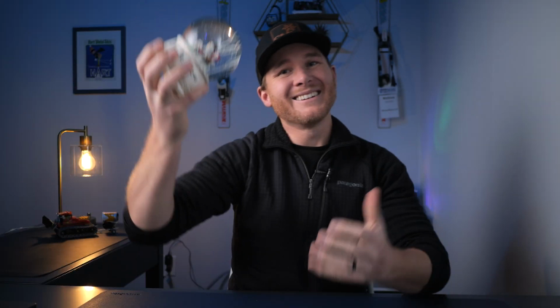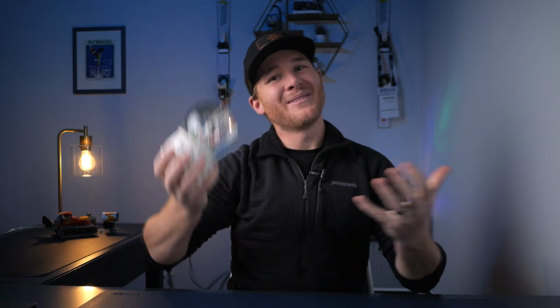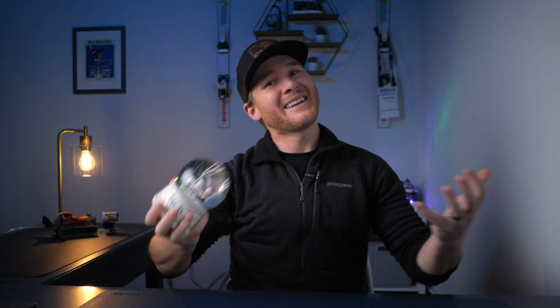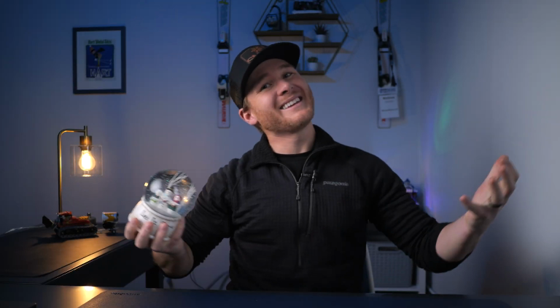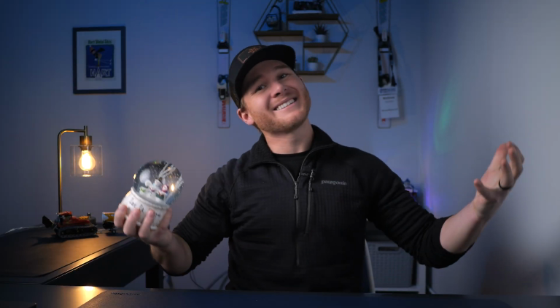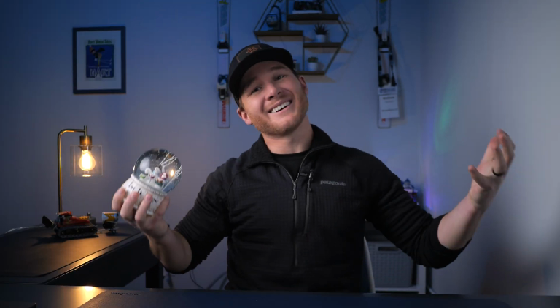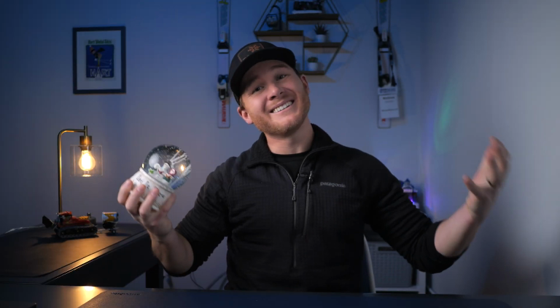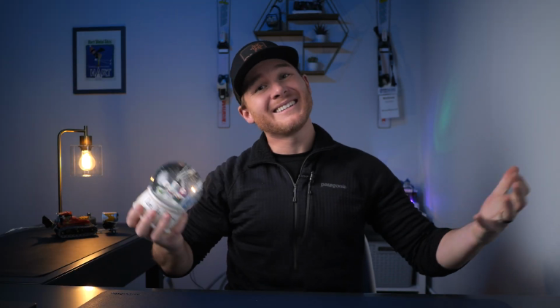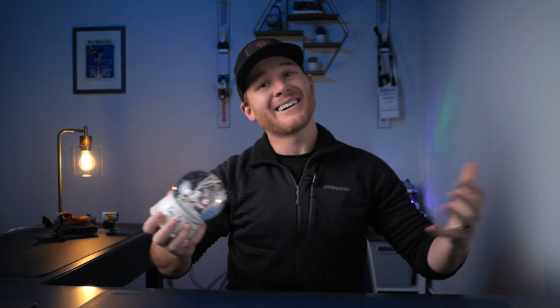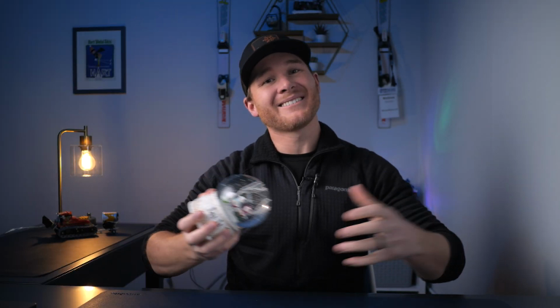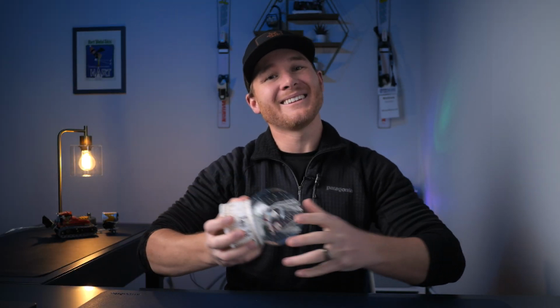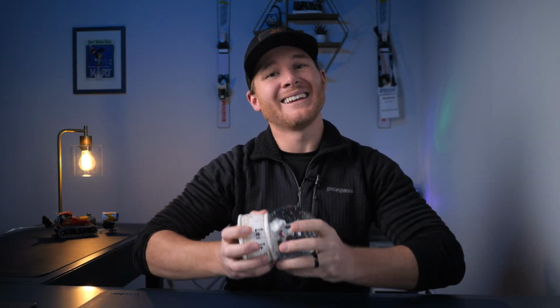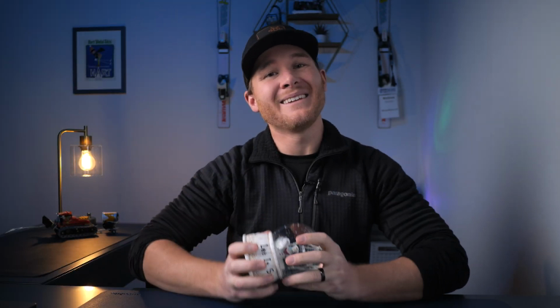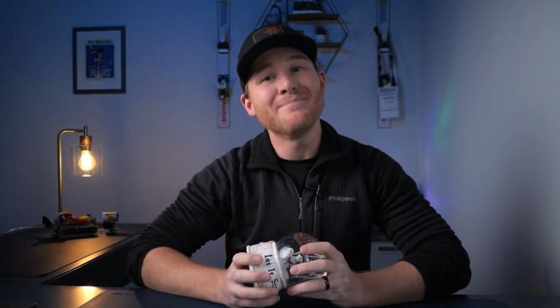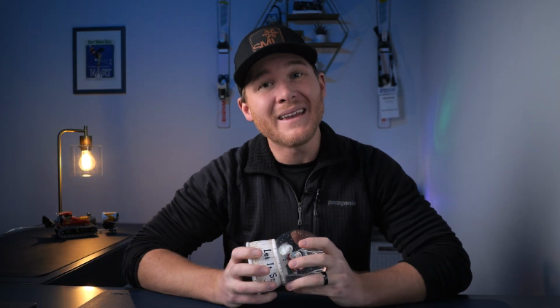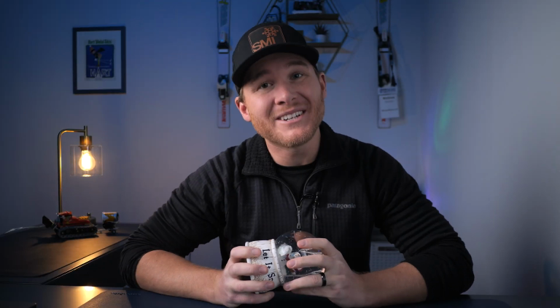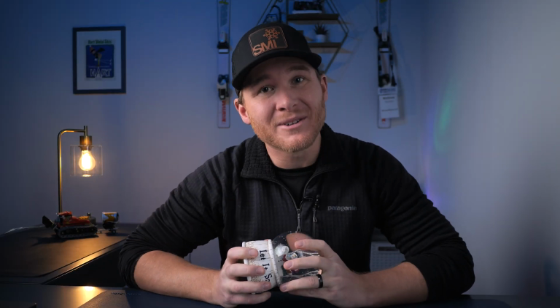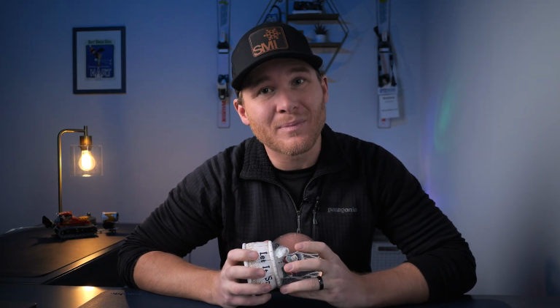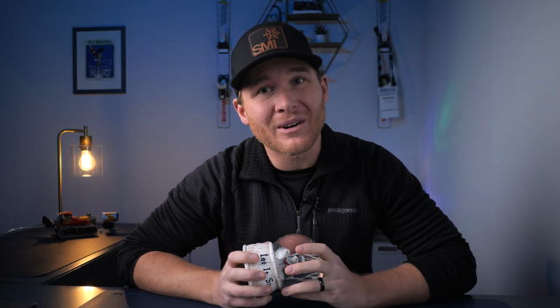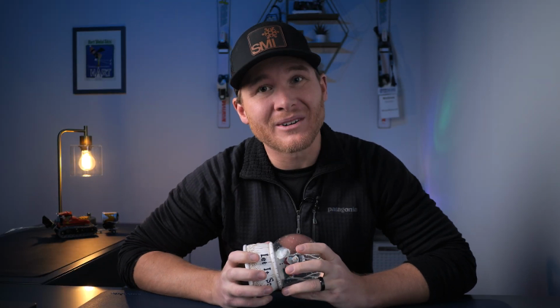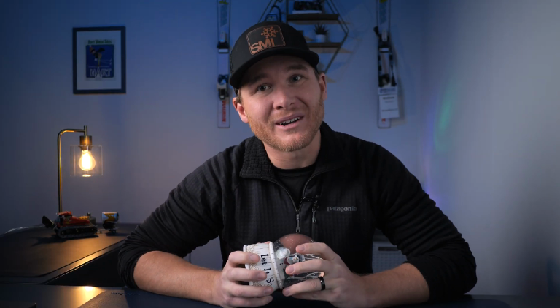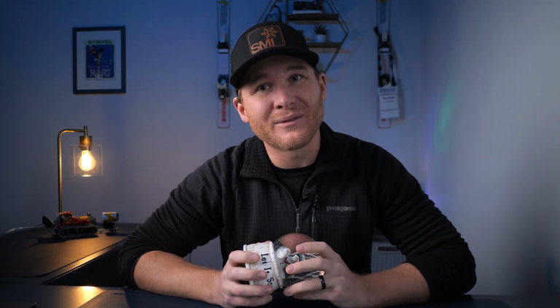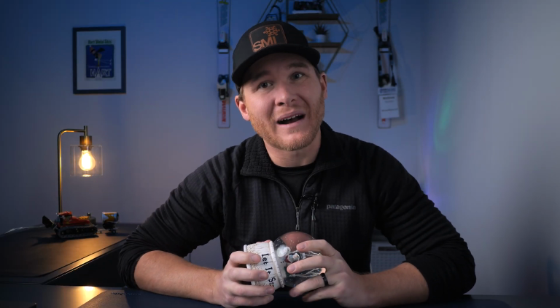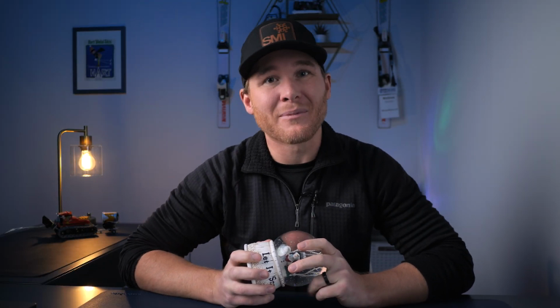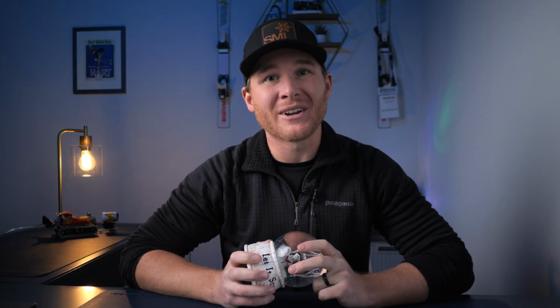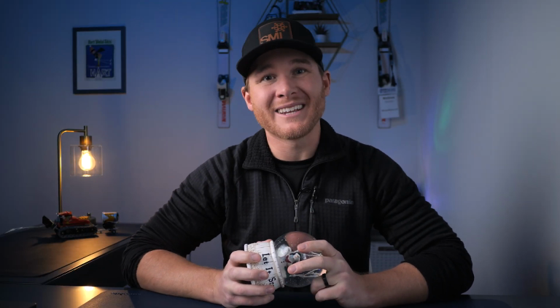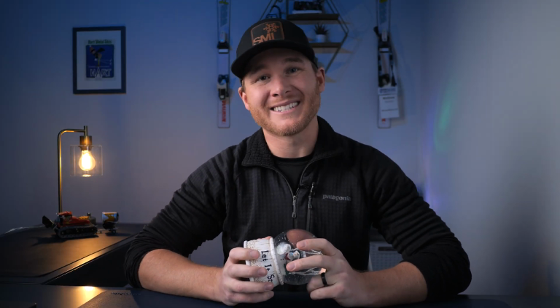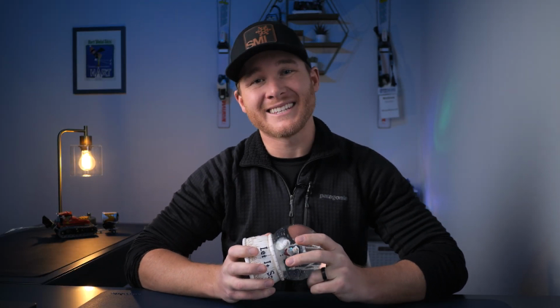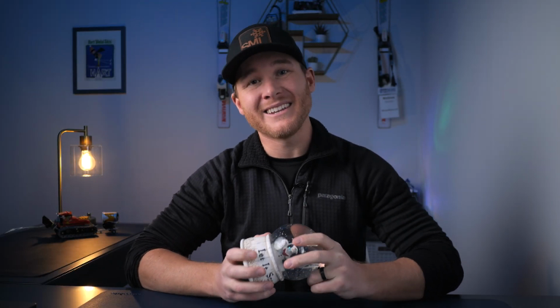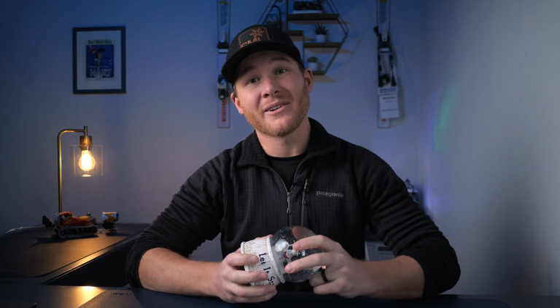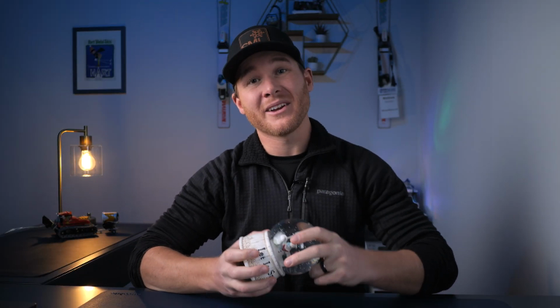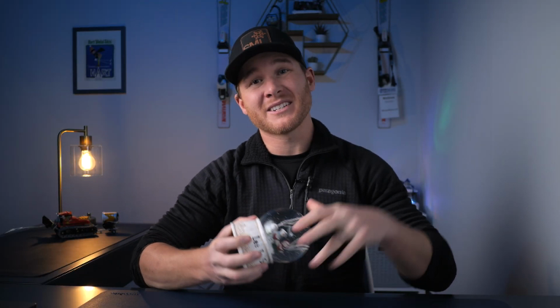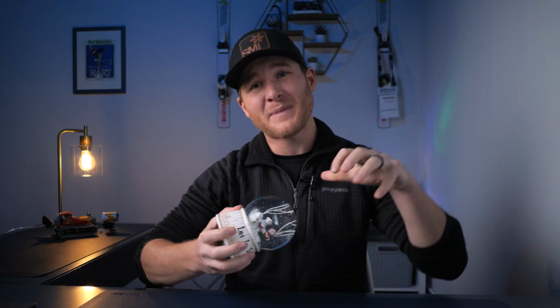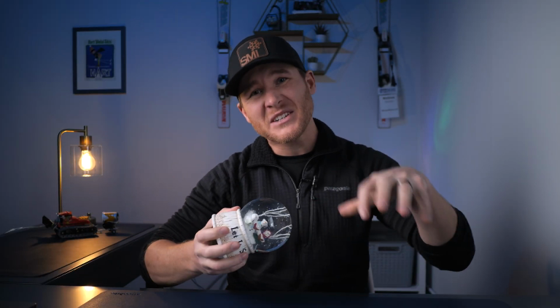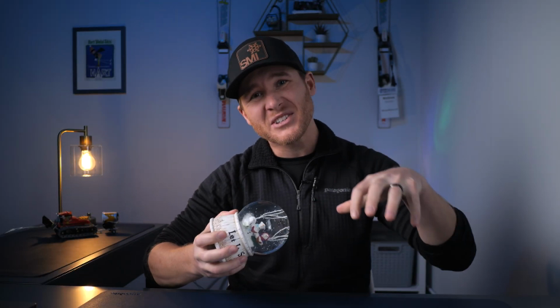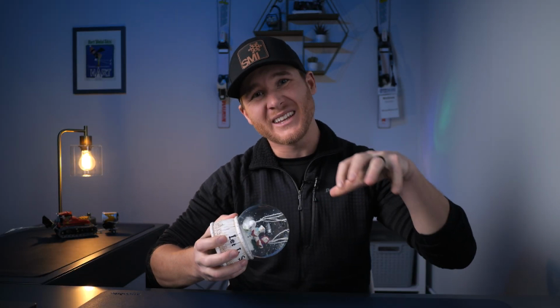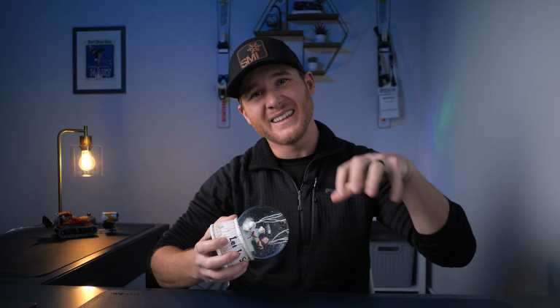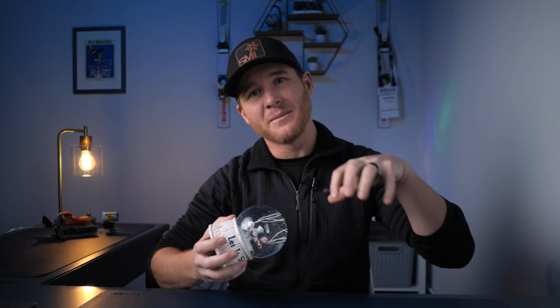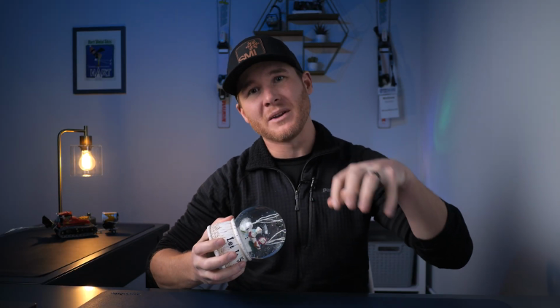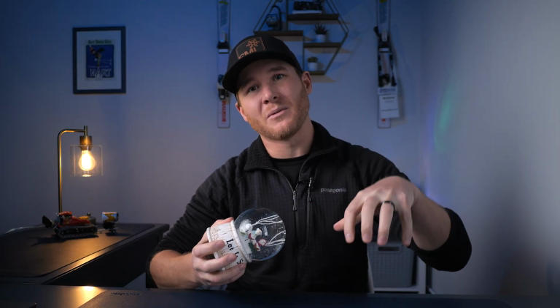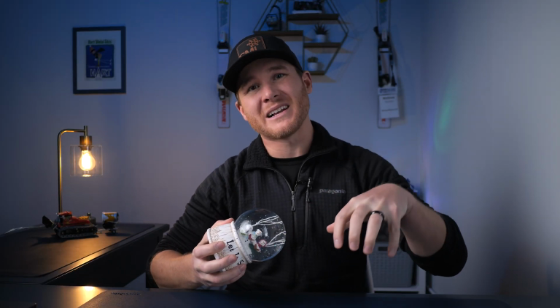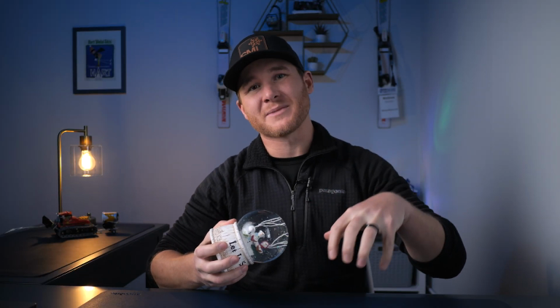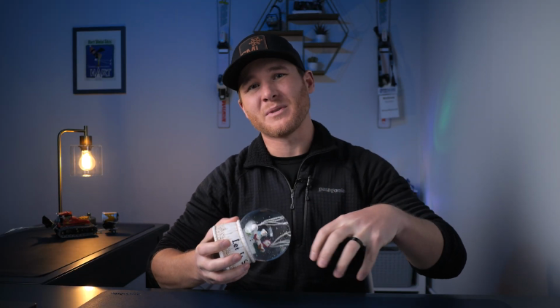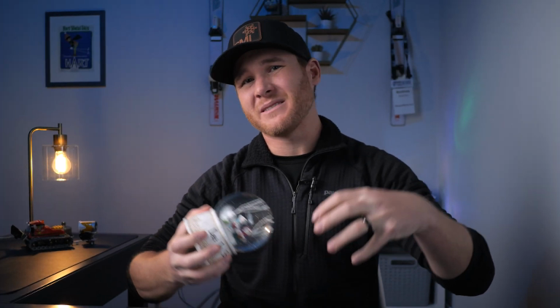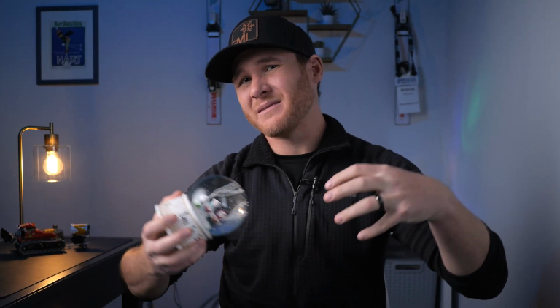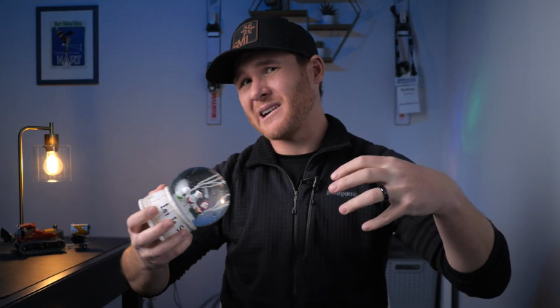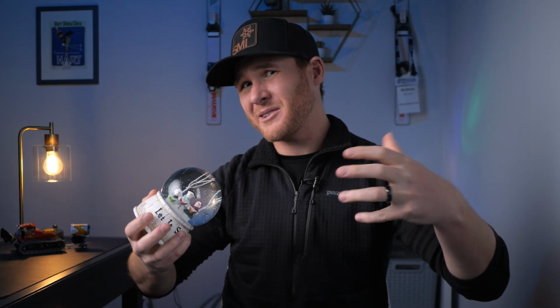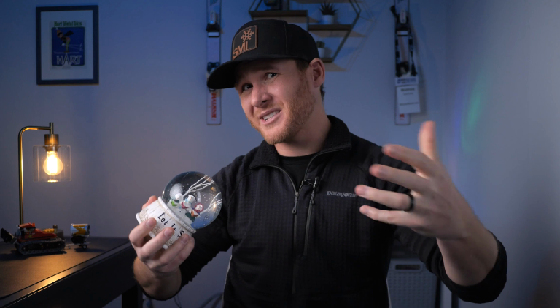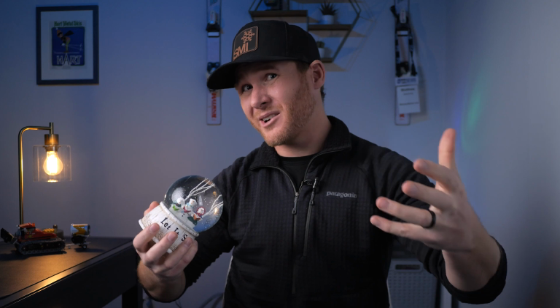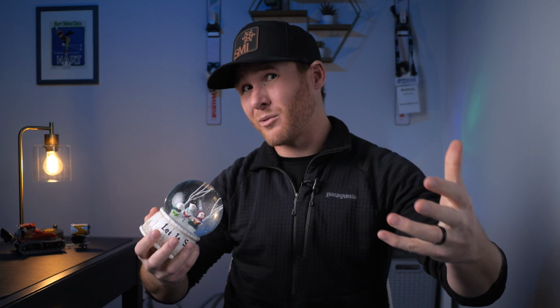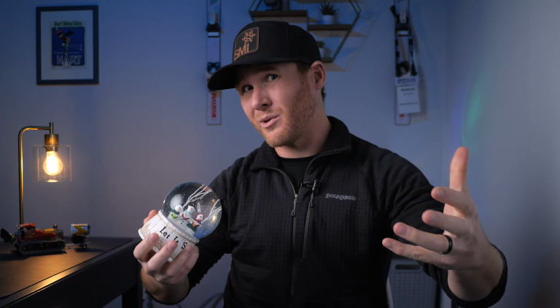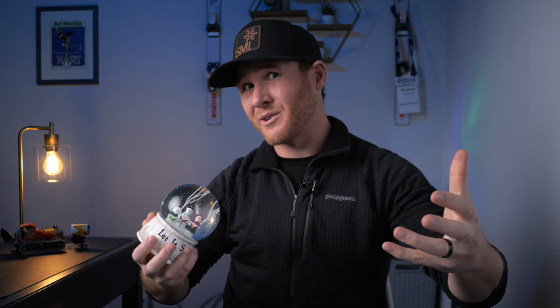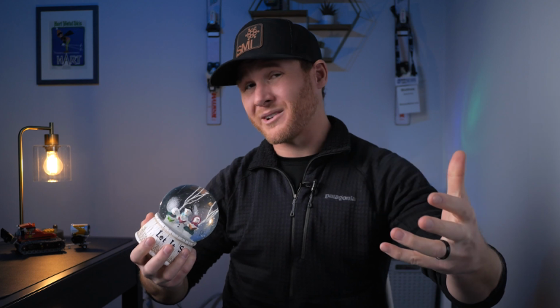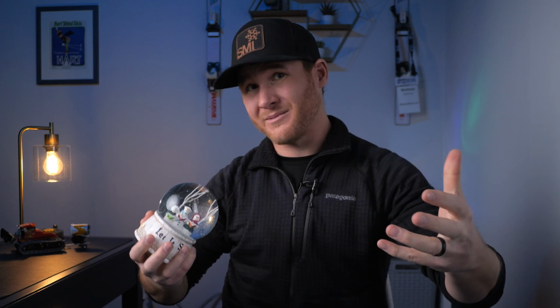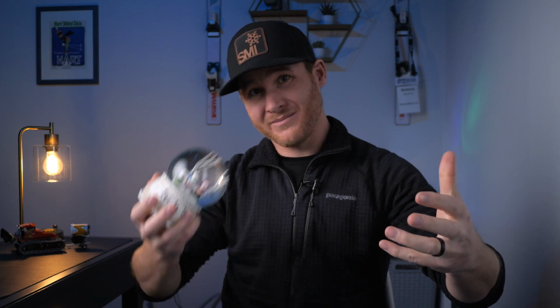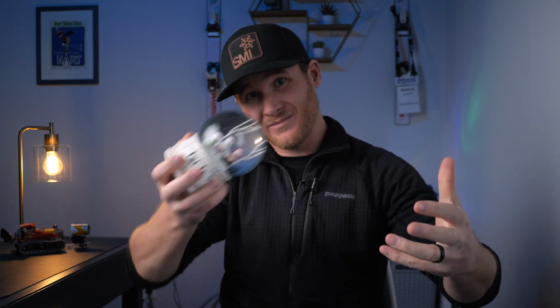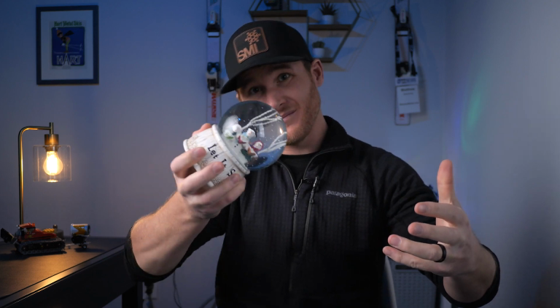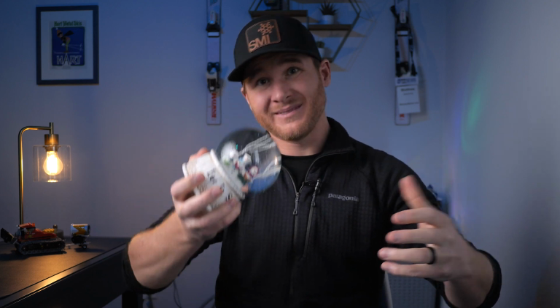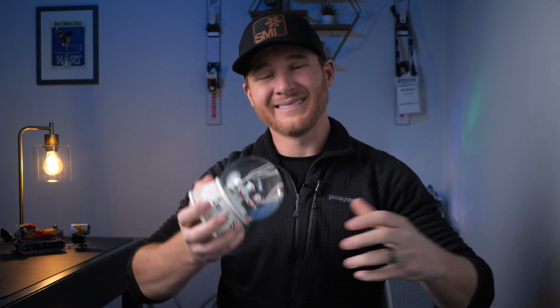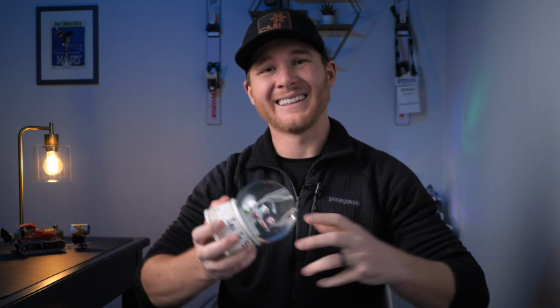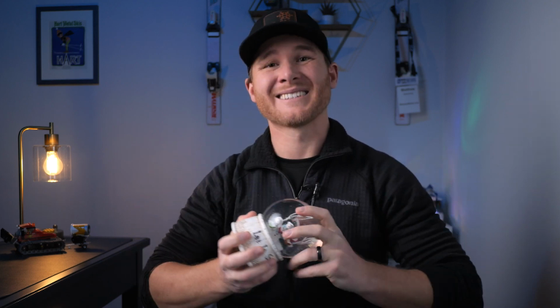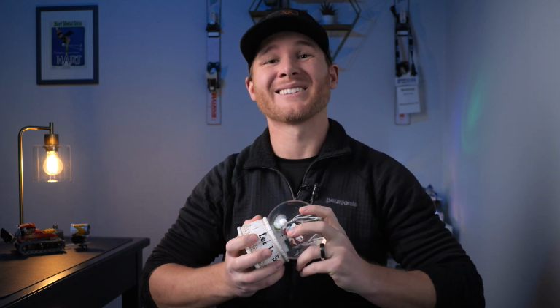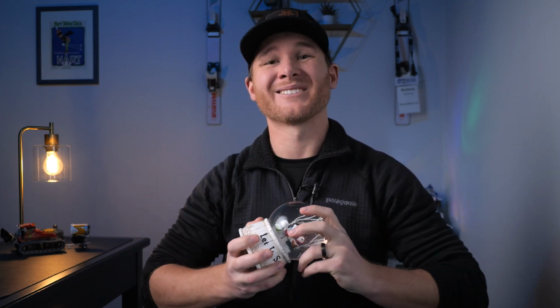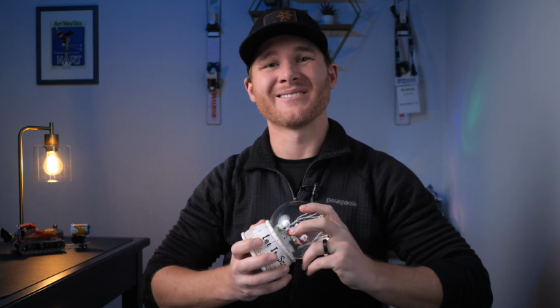Snowmaking is undoubtedly a major part of operating a ski area, especially in the Midwest, but how does it all work? Let's learn.